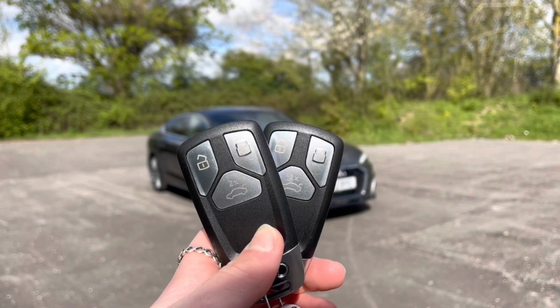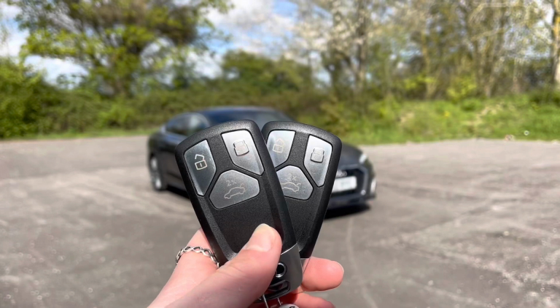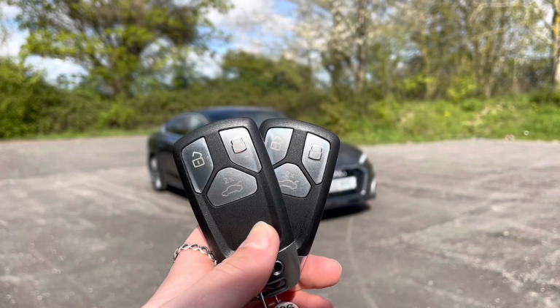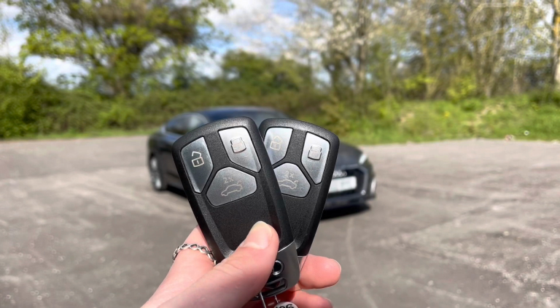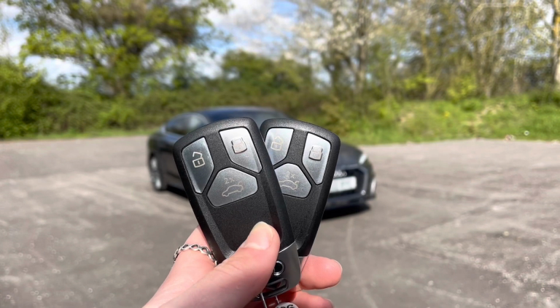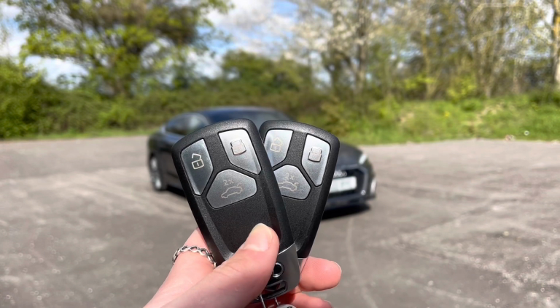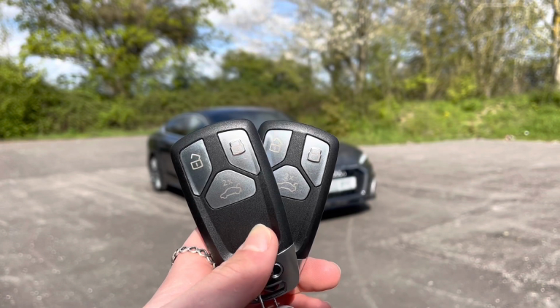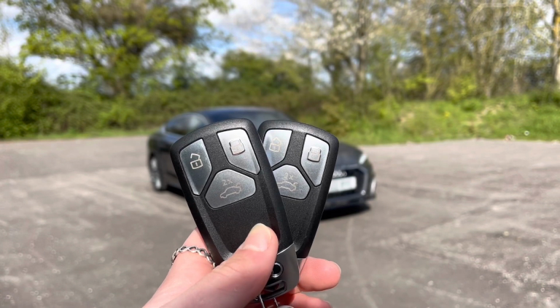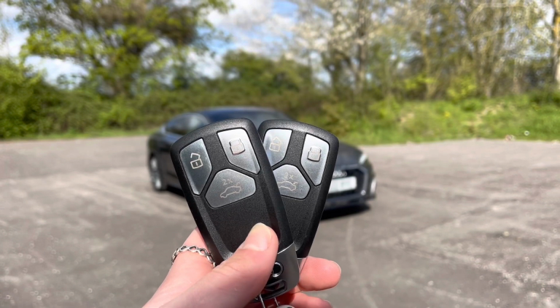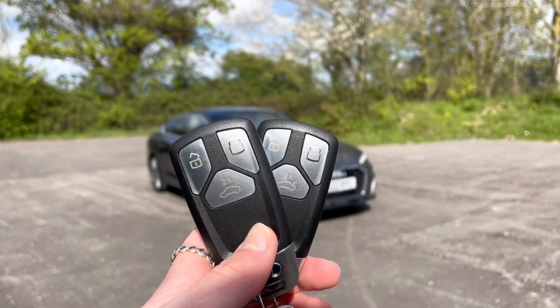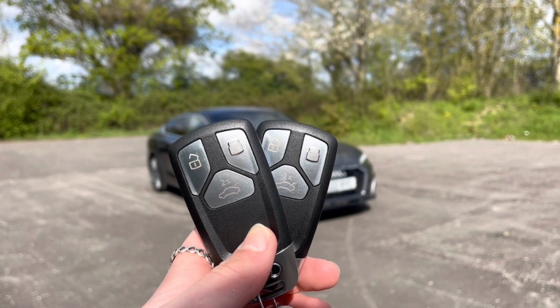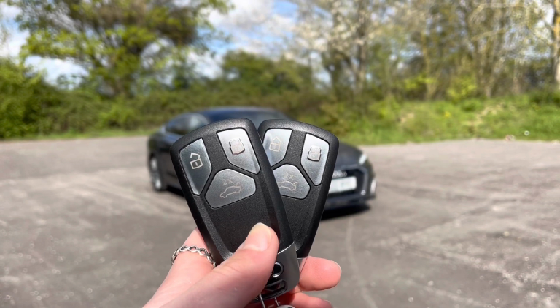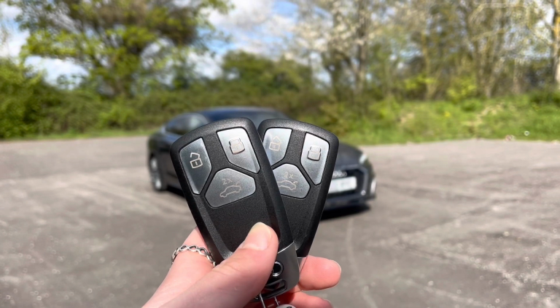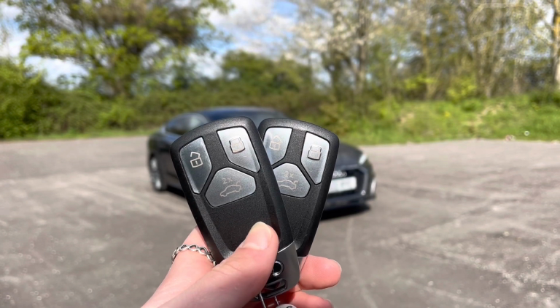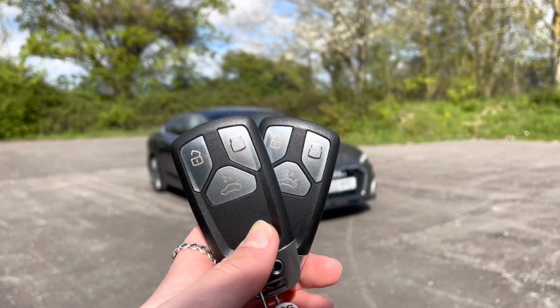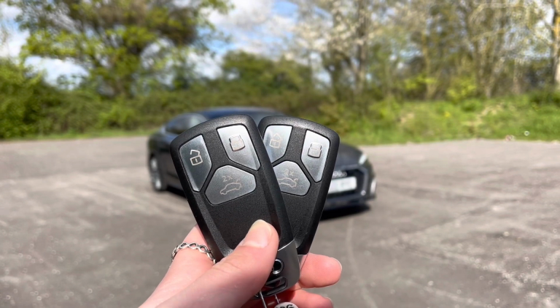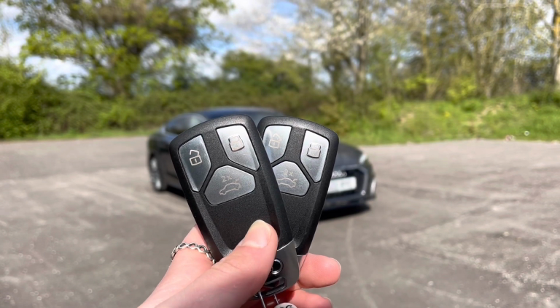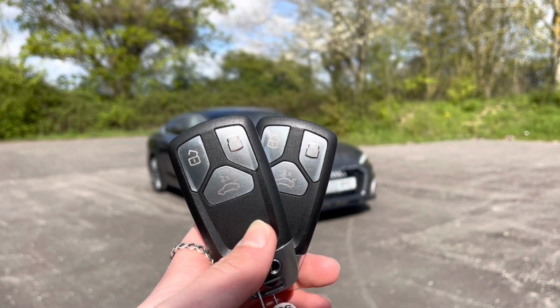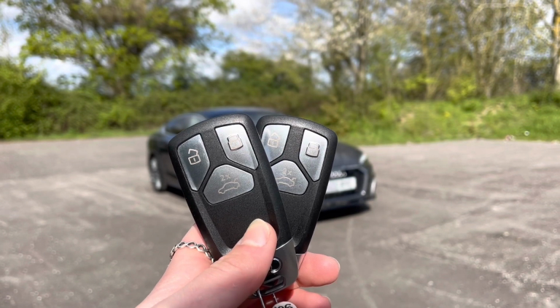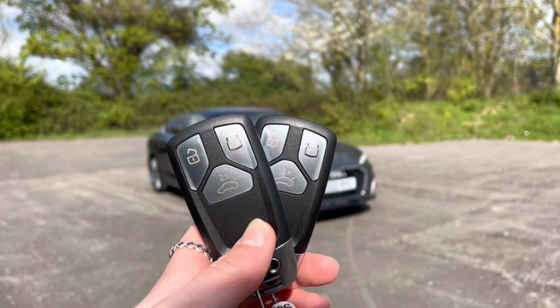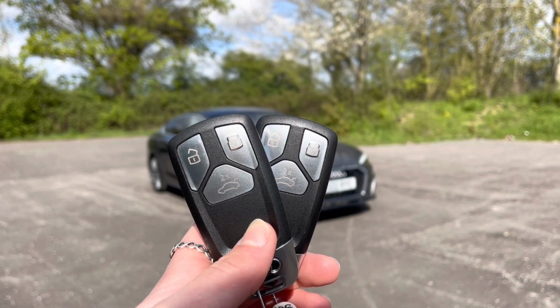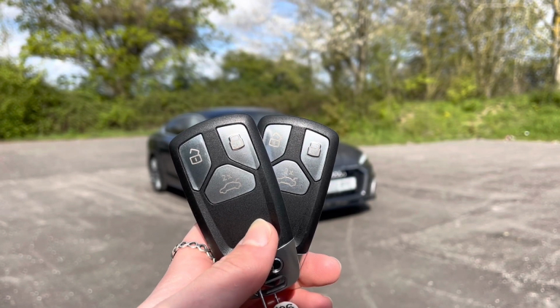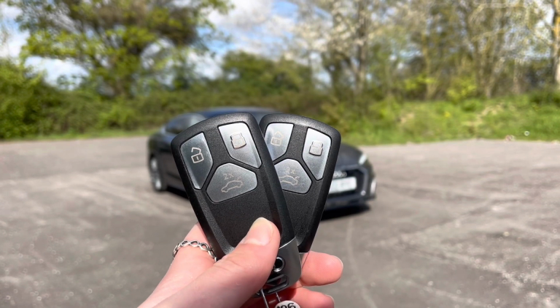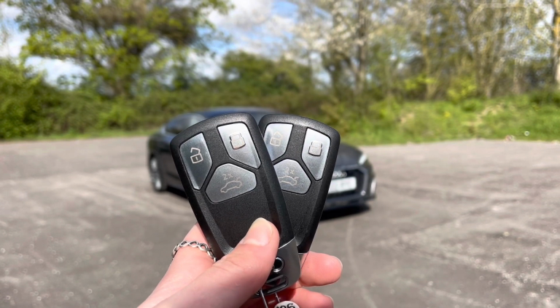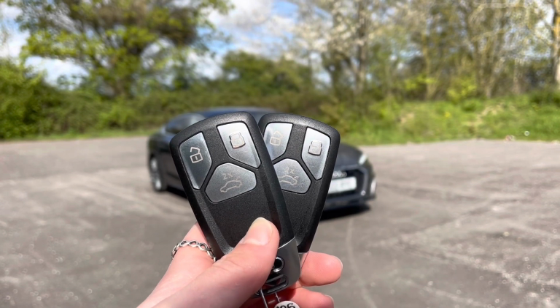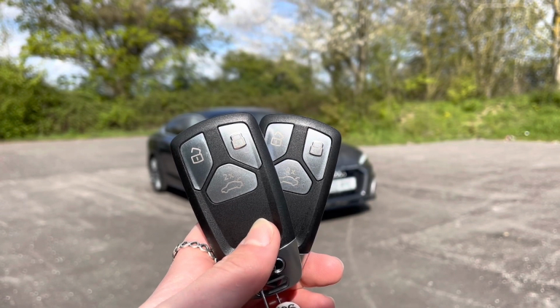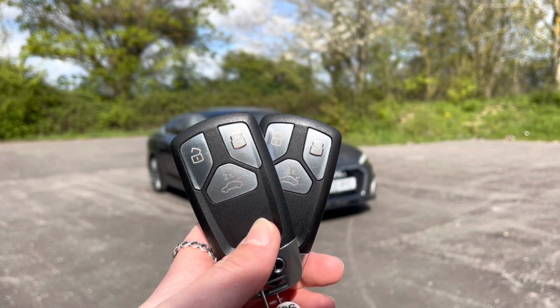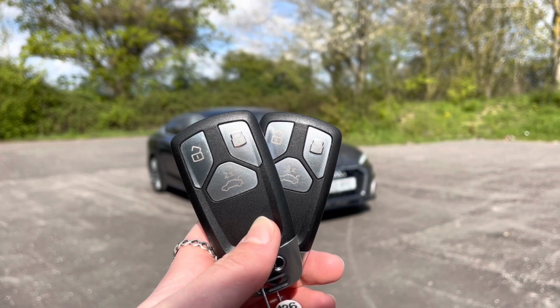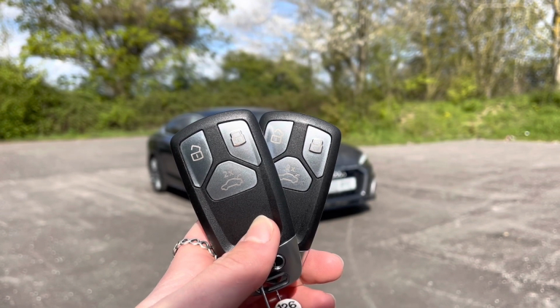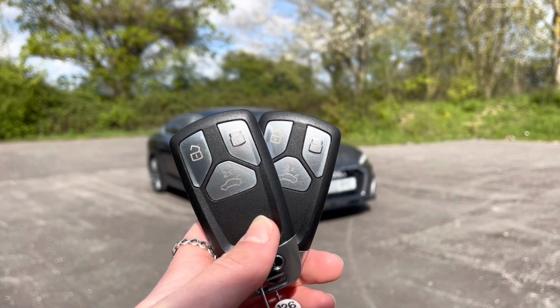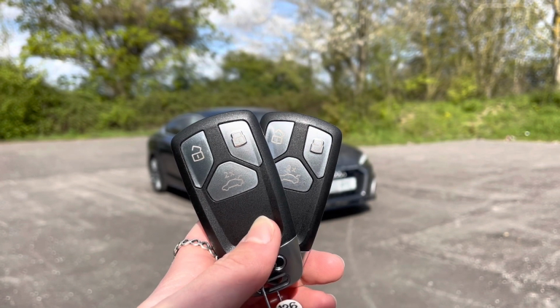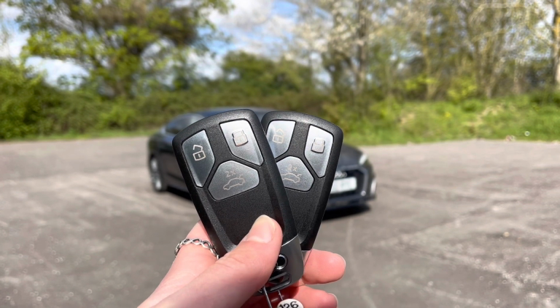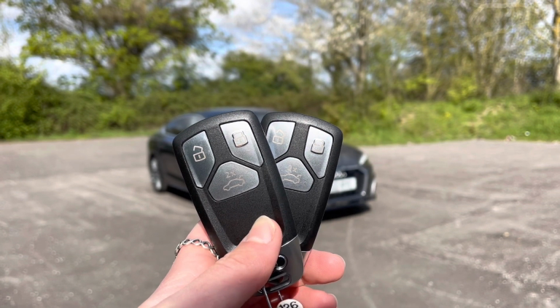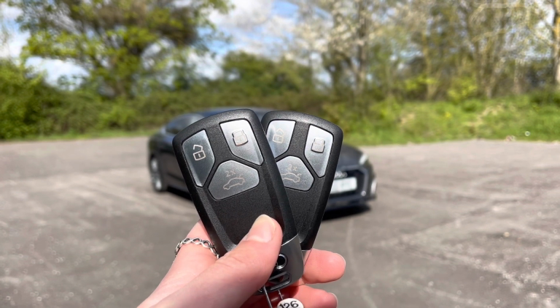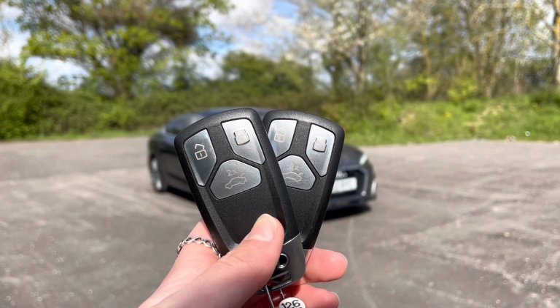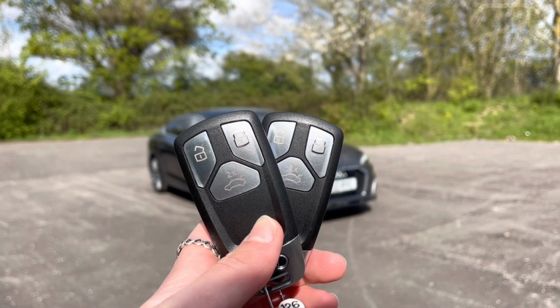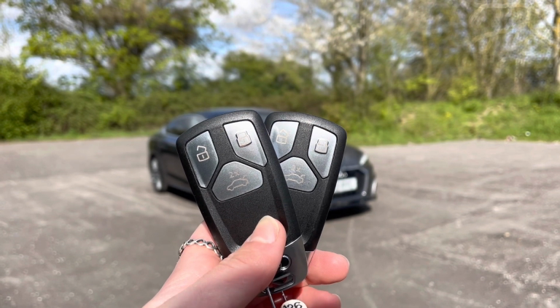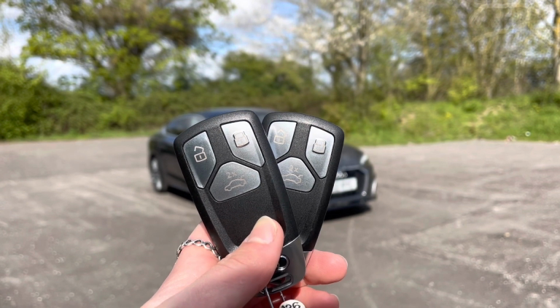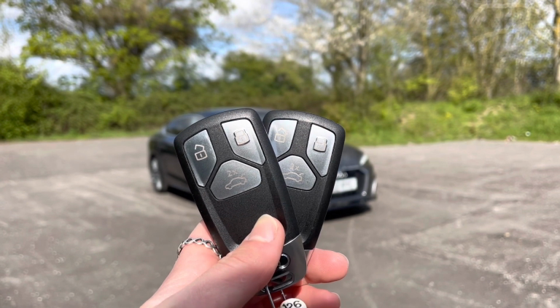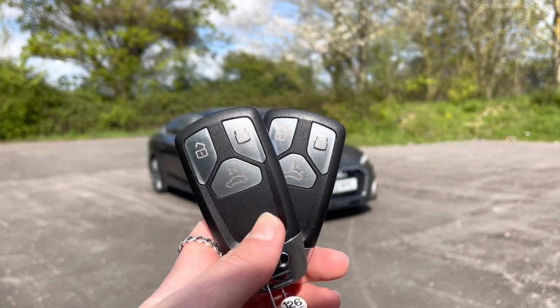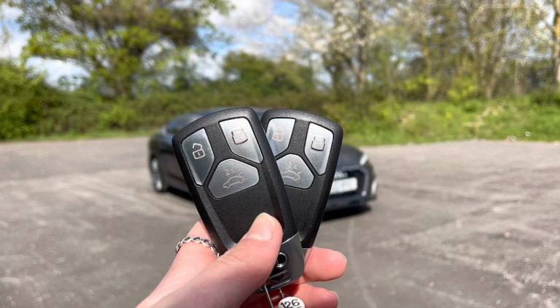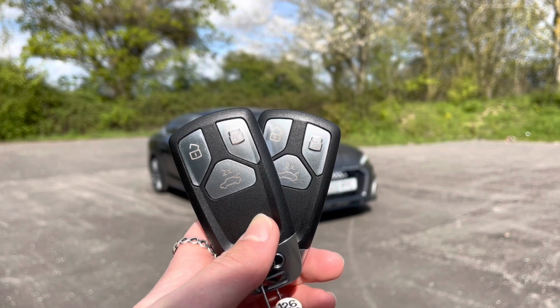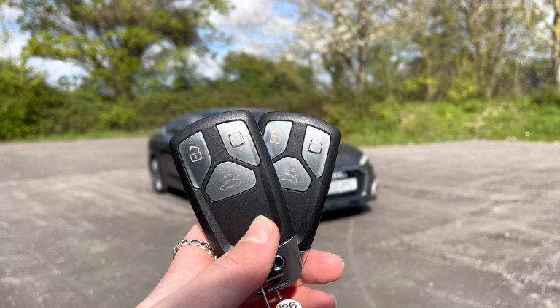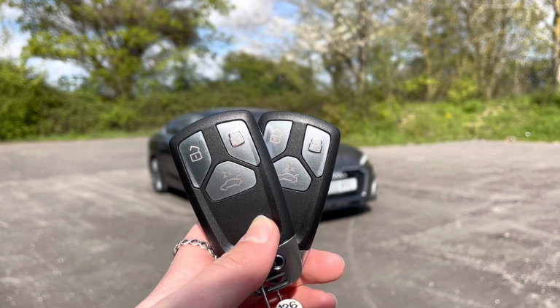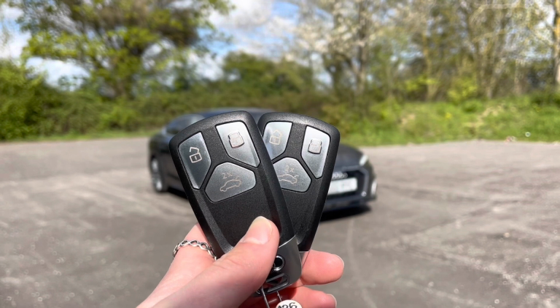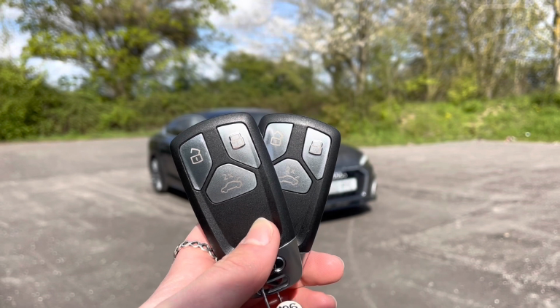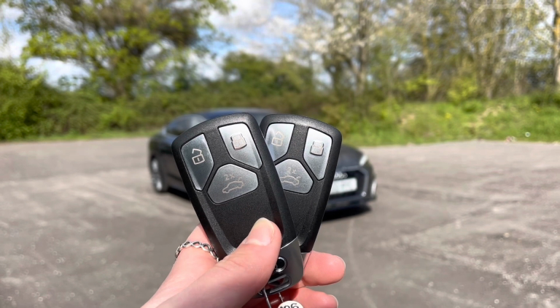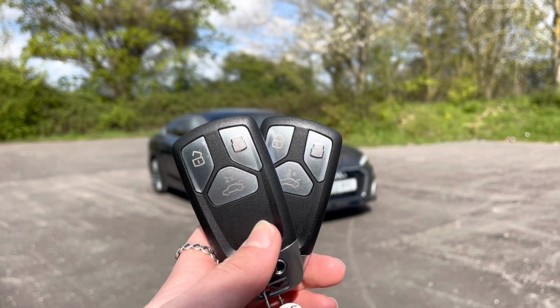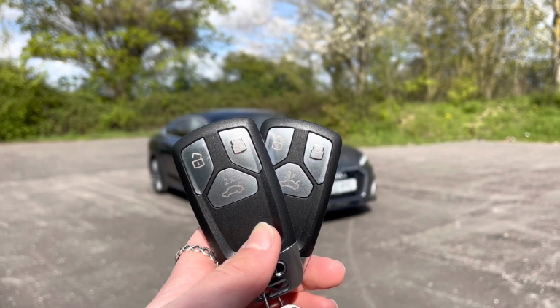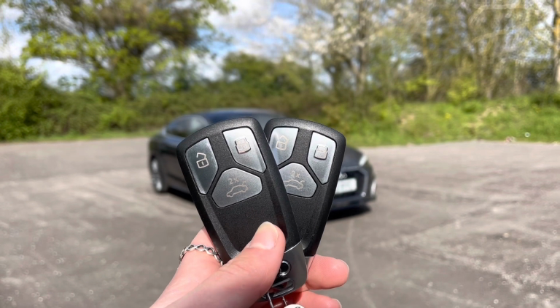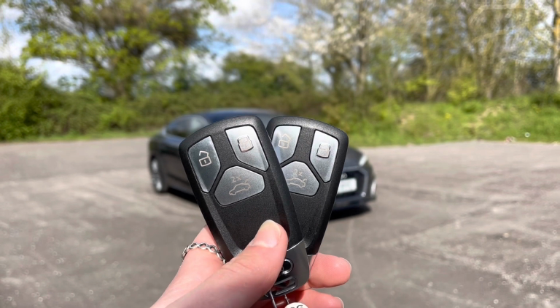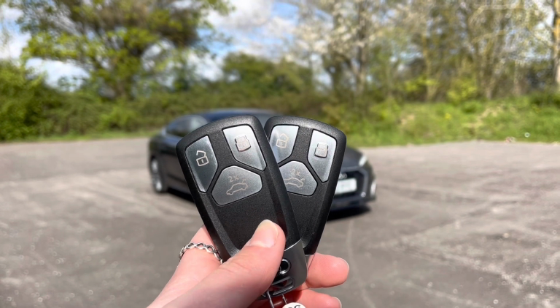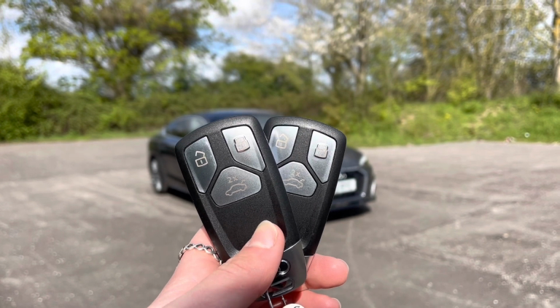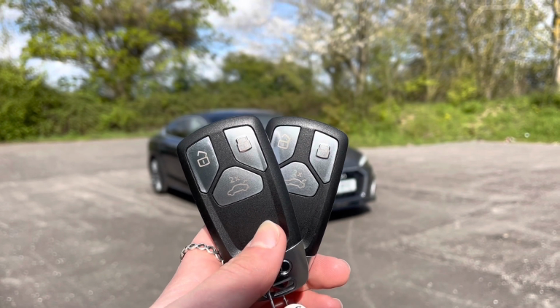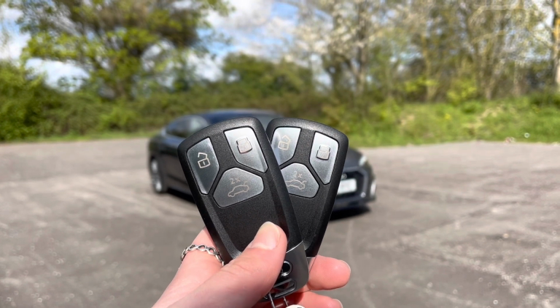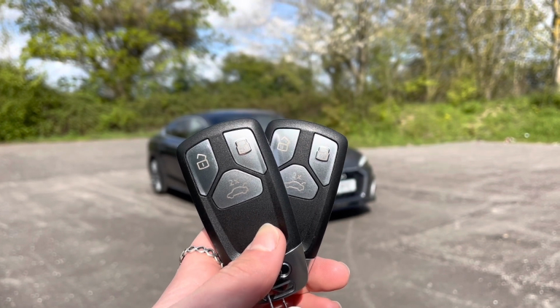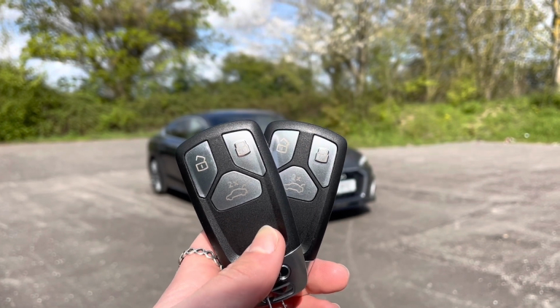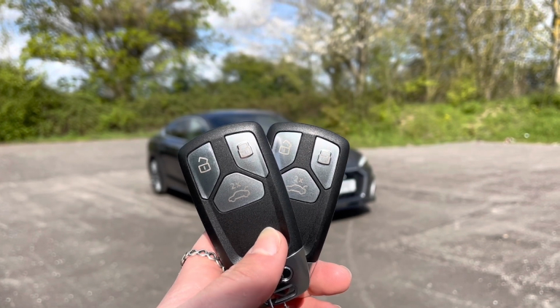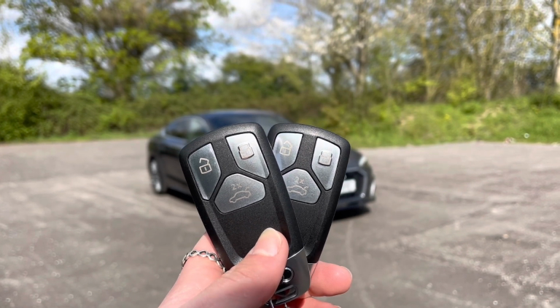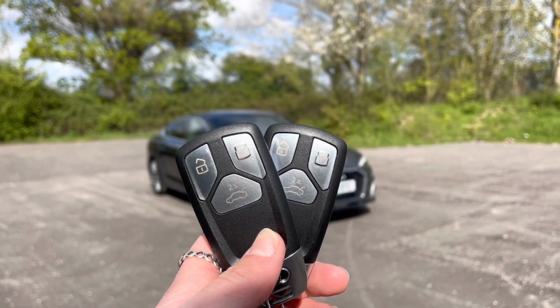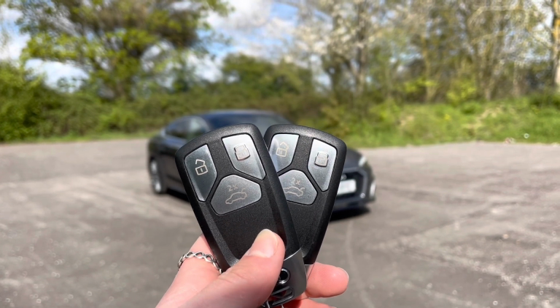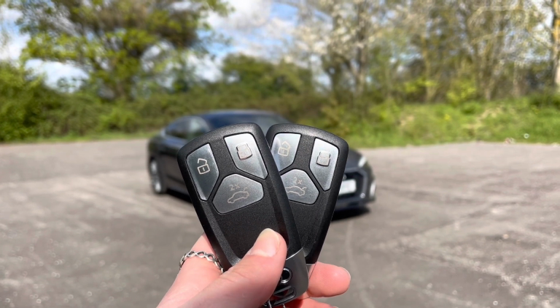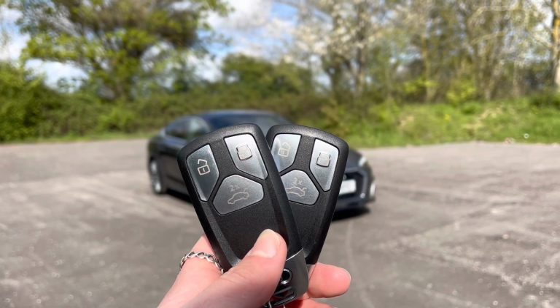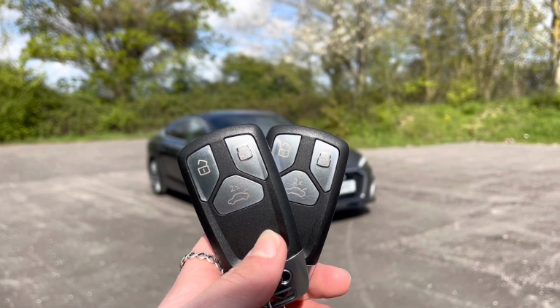Hi, I'm Anna from Cambridge Audi and today I'm going to walk you around this stunning approved used Audi A5 Sportback, finished in pearlescent Daytona Grey.